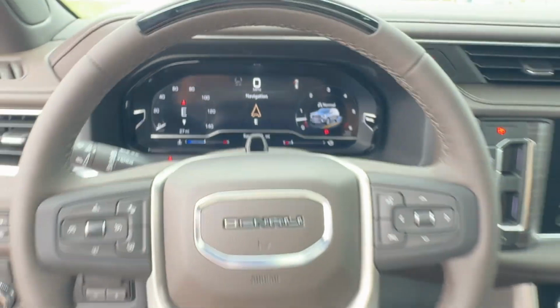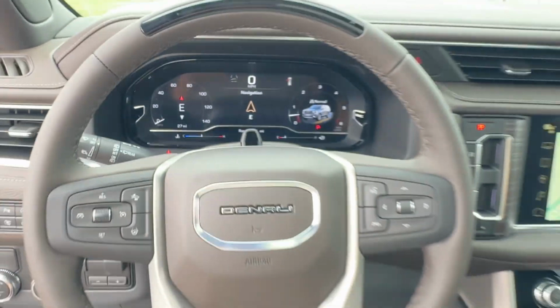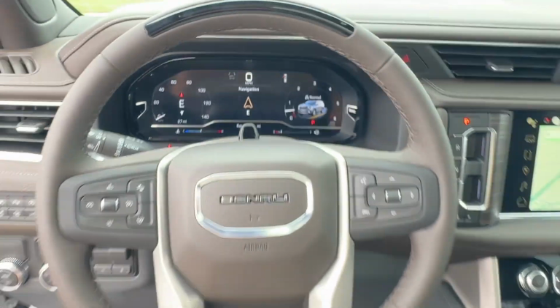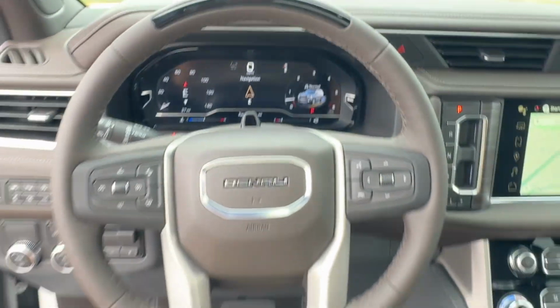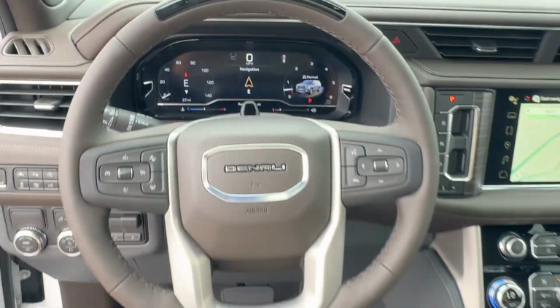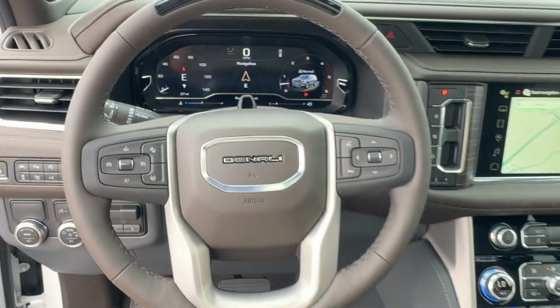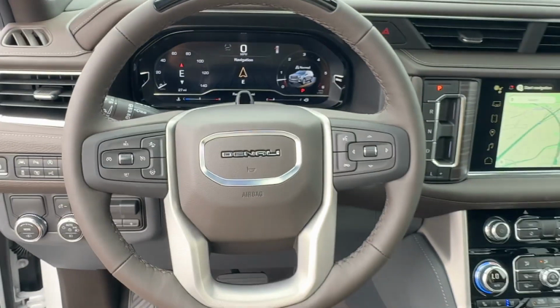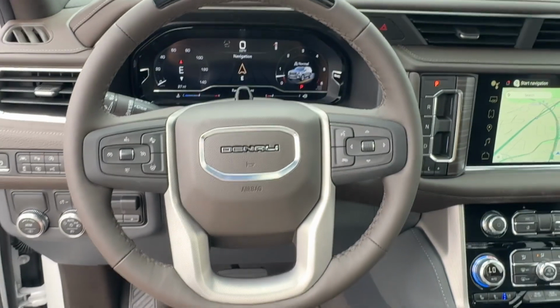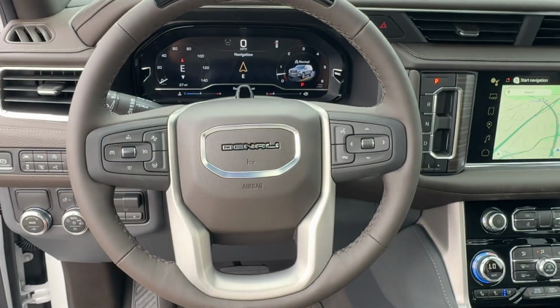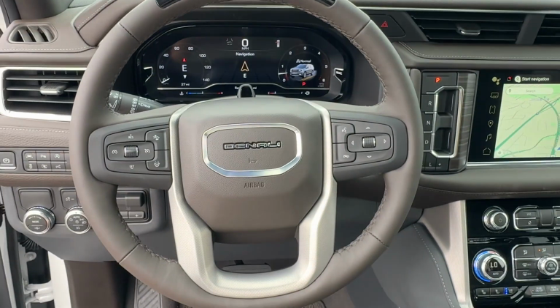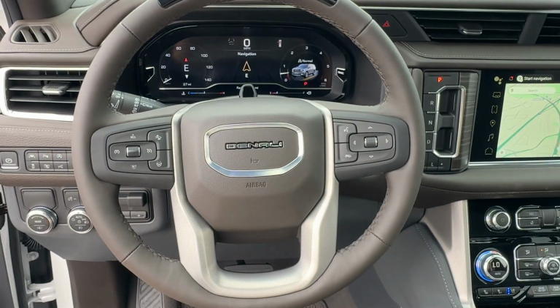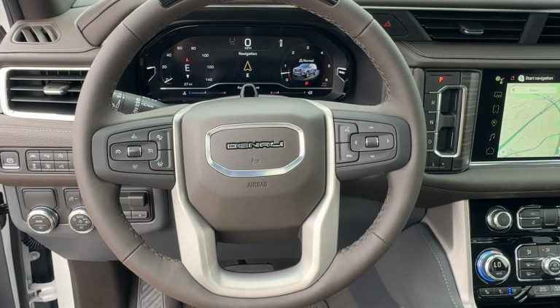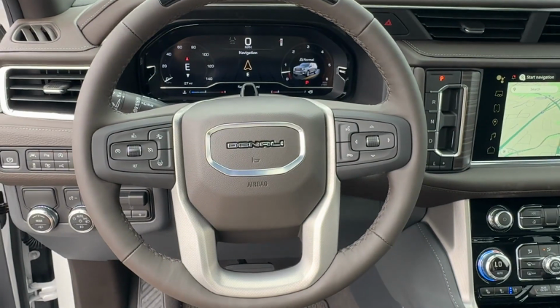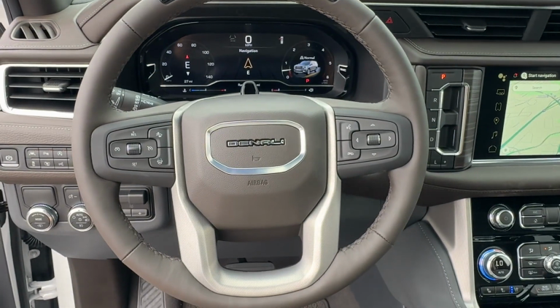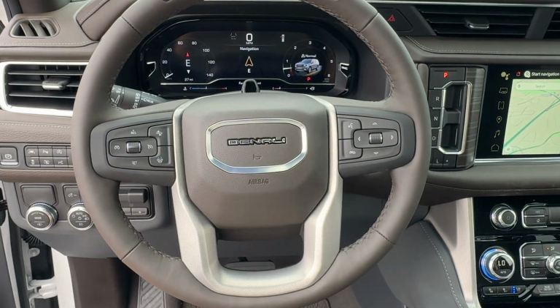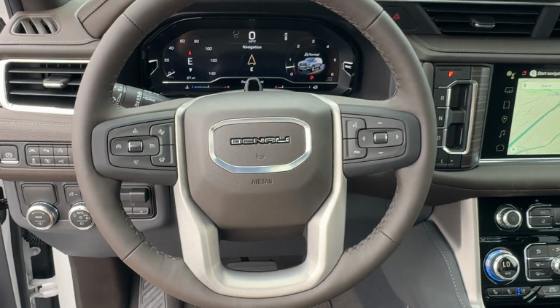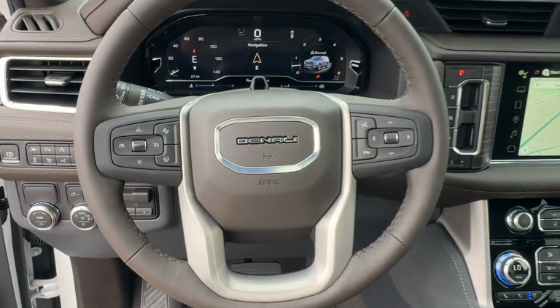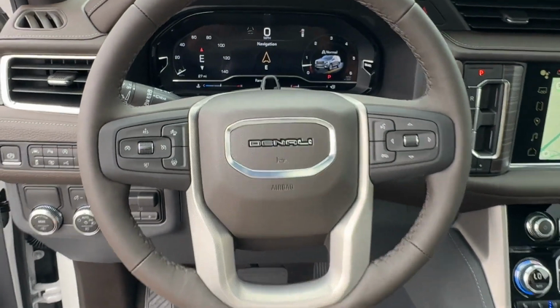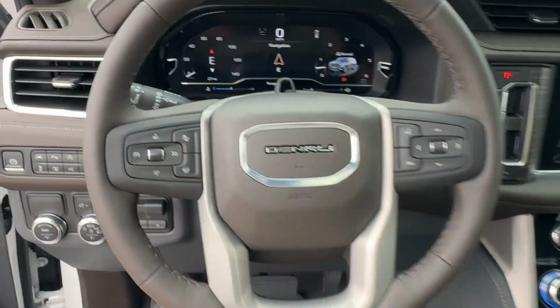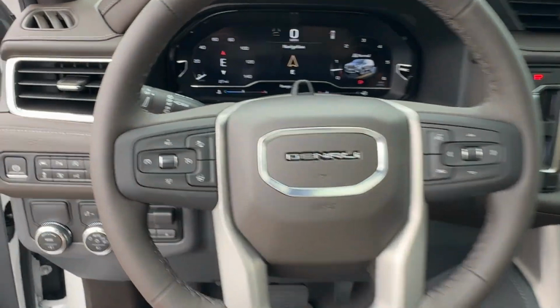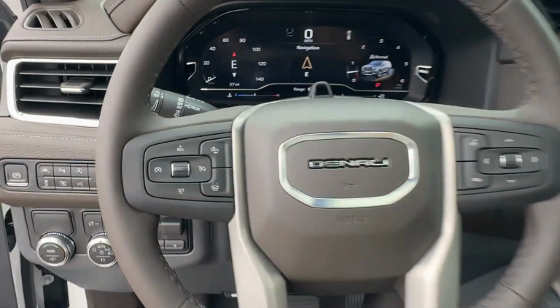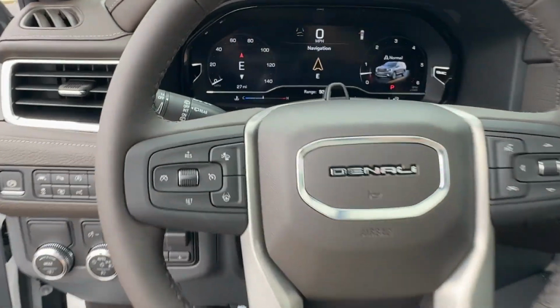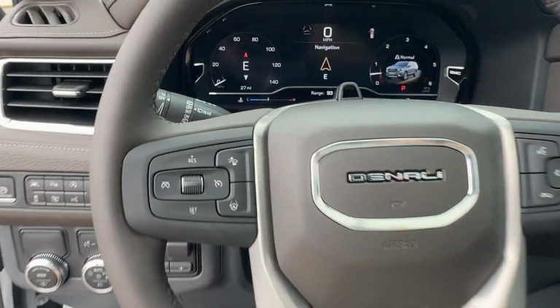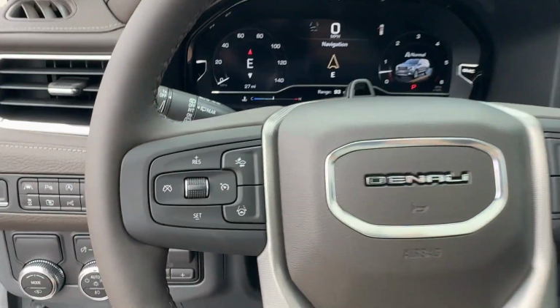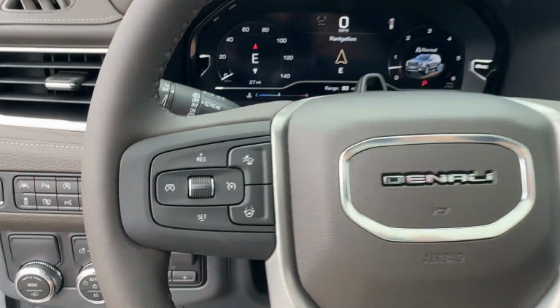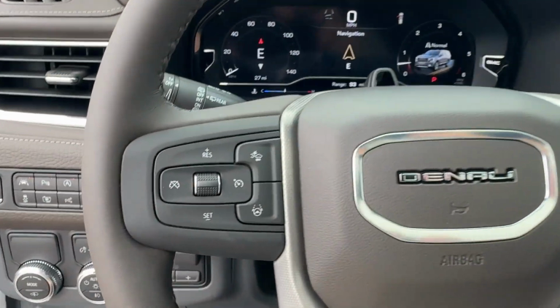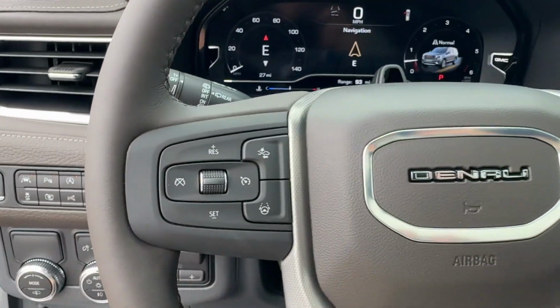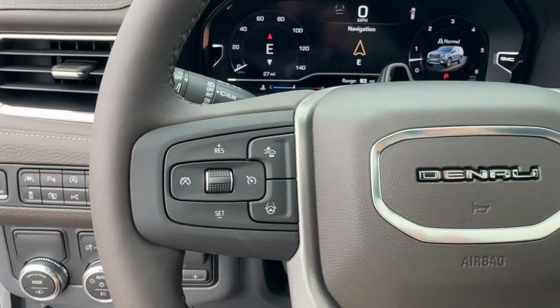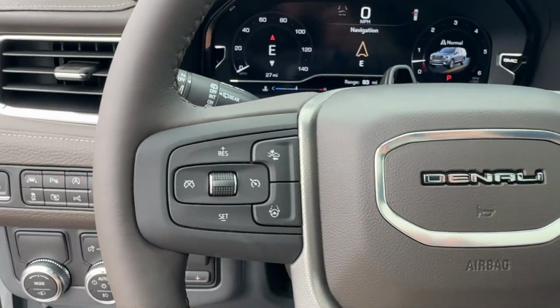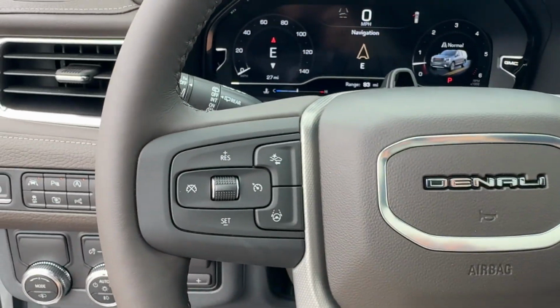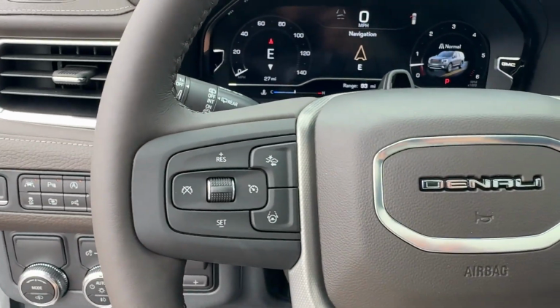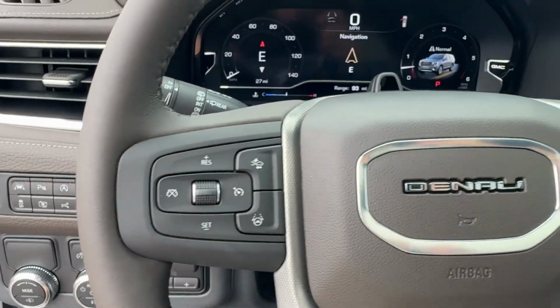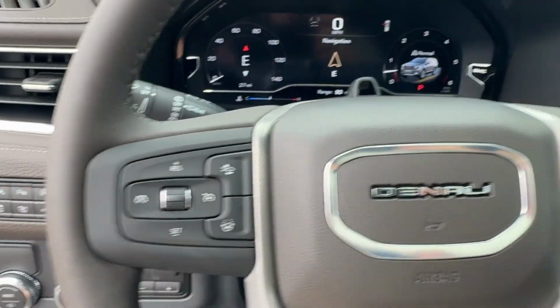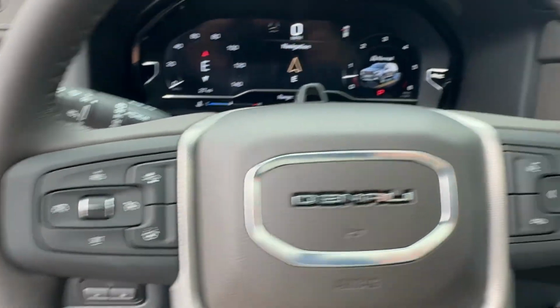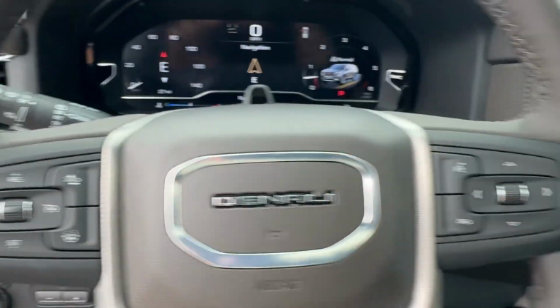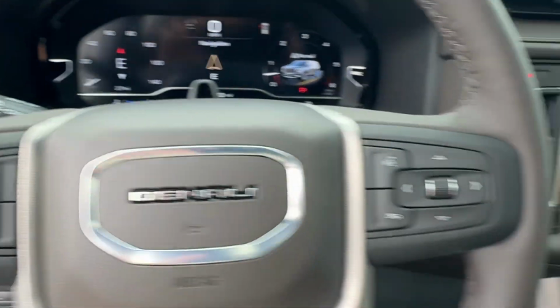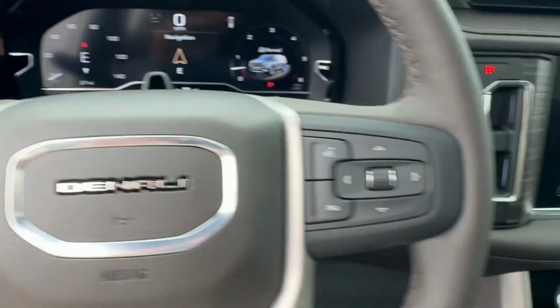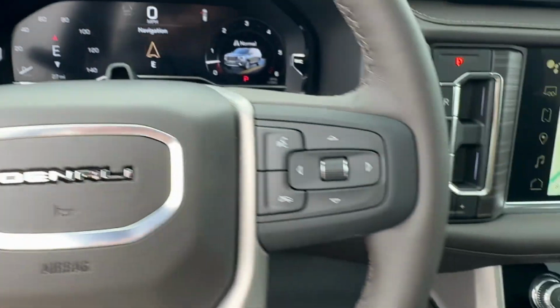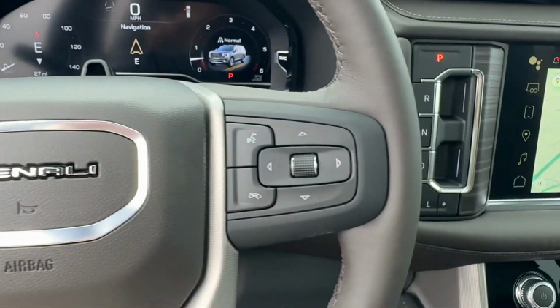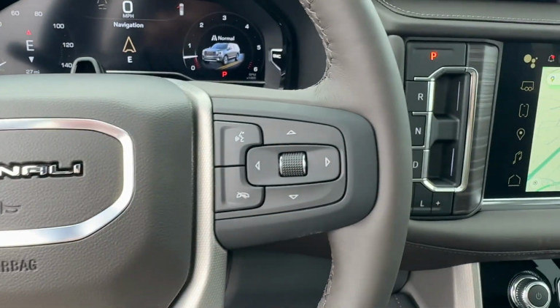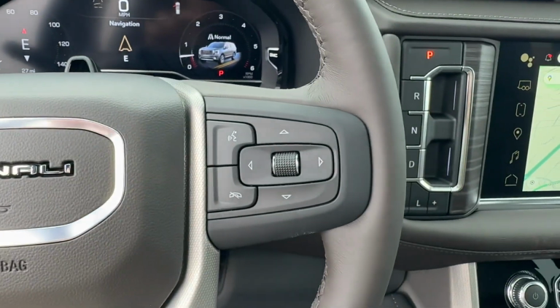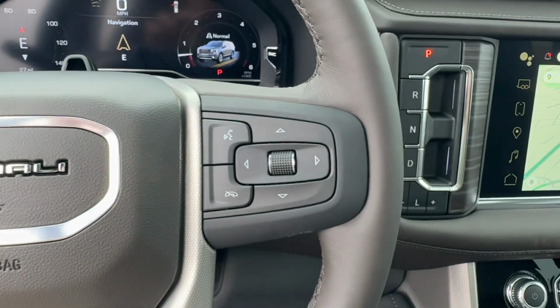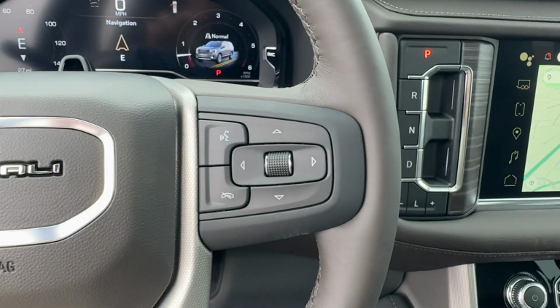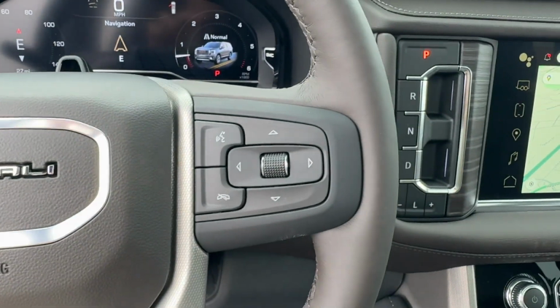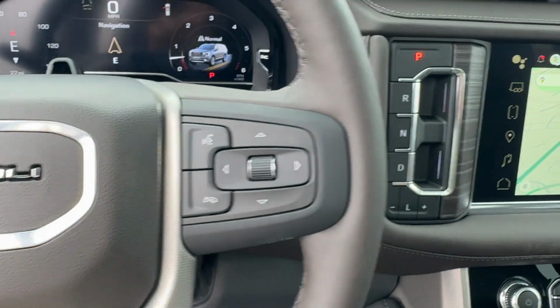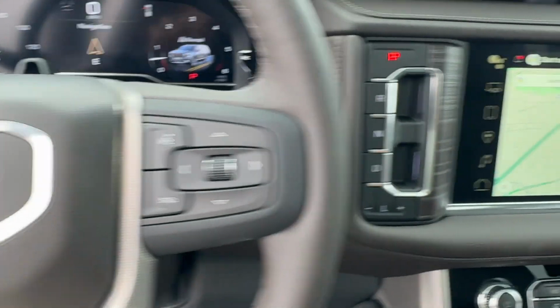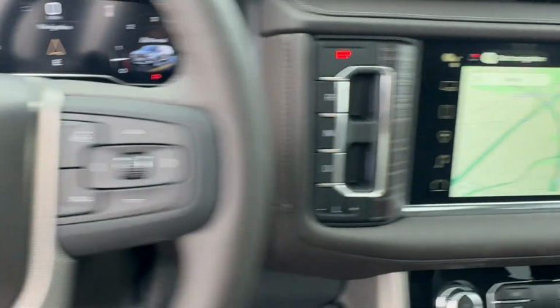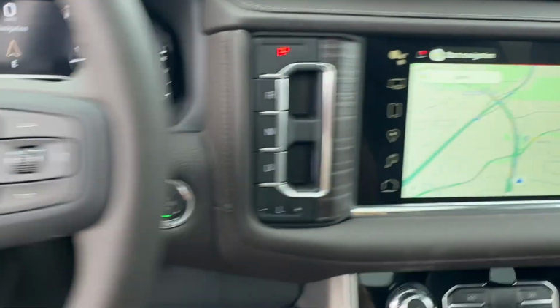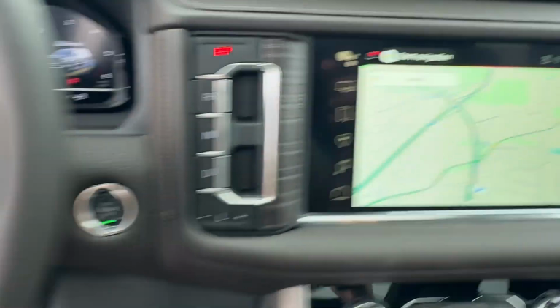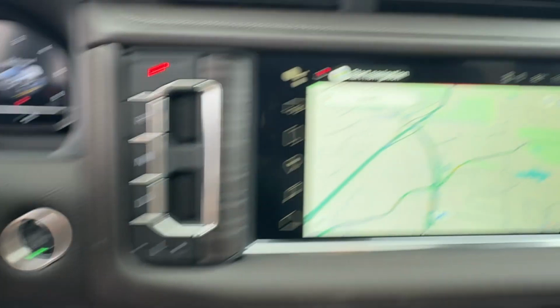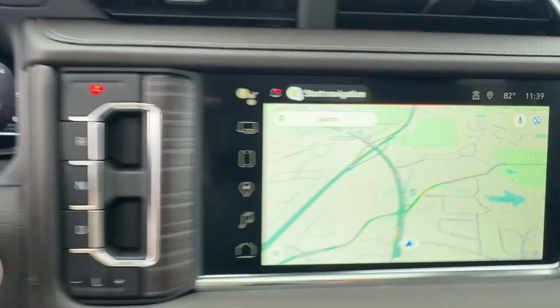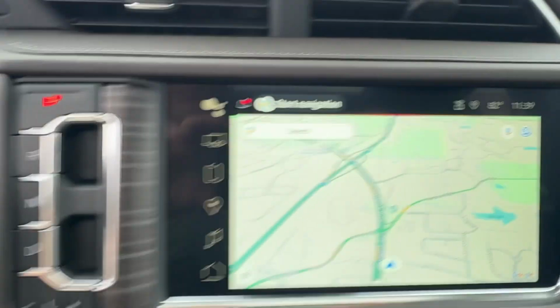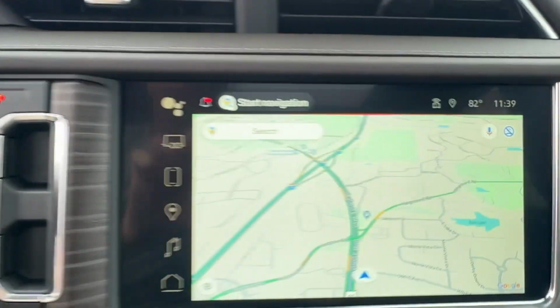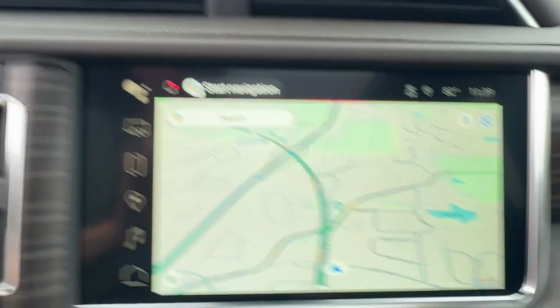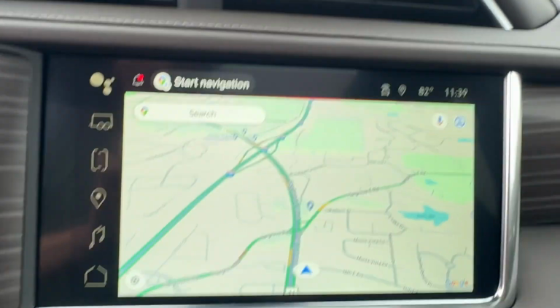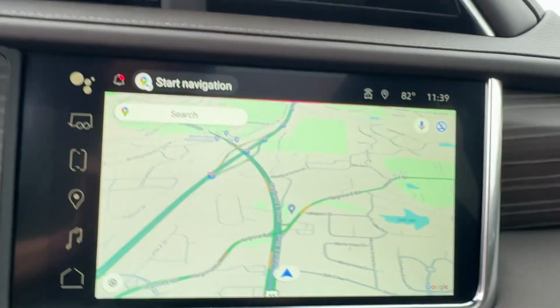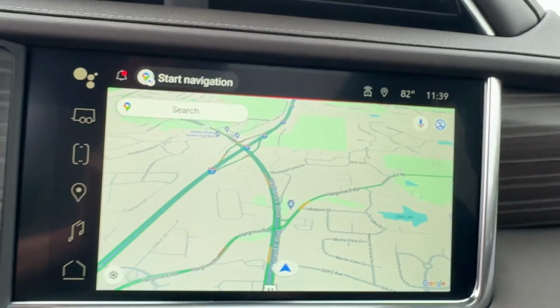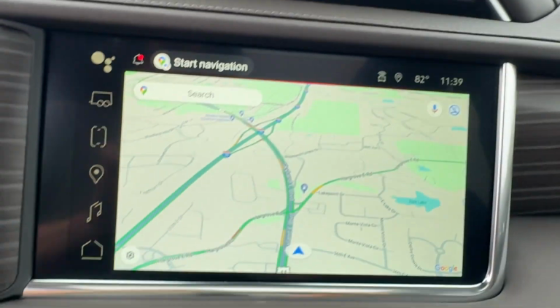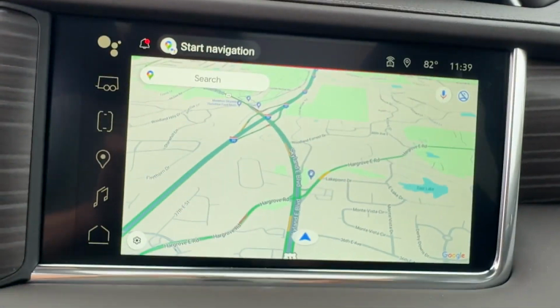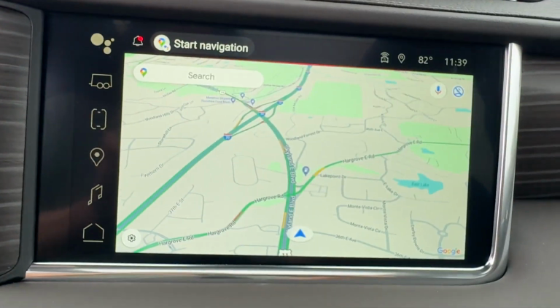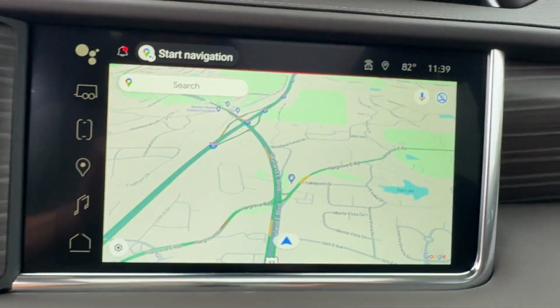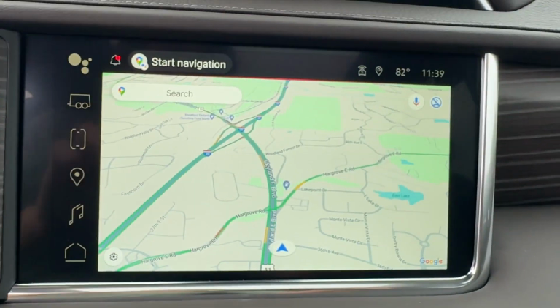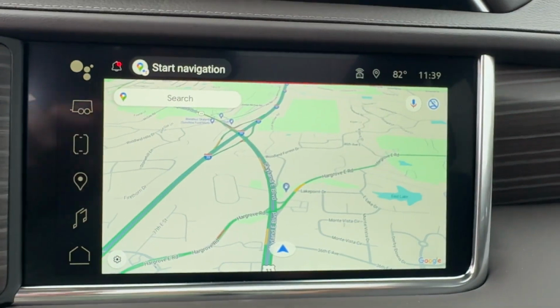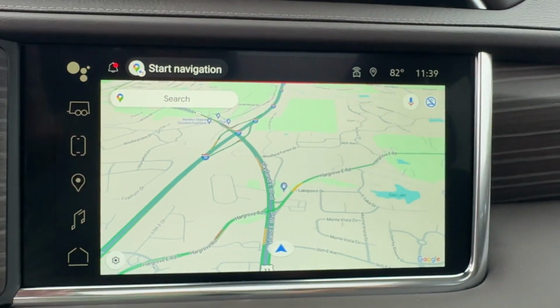Heated side view mirrors. Leather seats. Backup camera. Get a fast and easy price quote today.